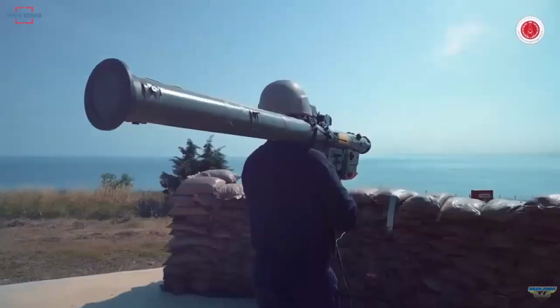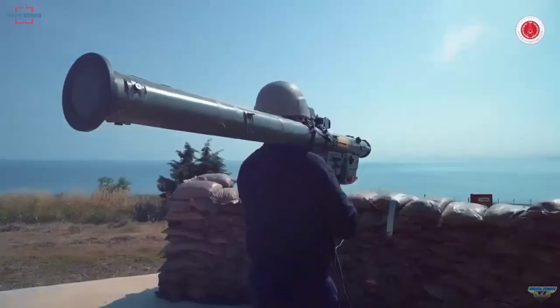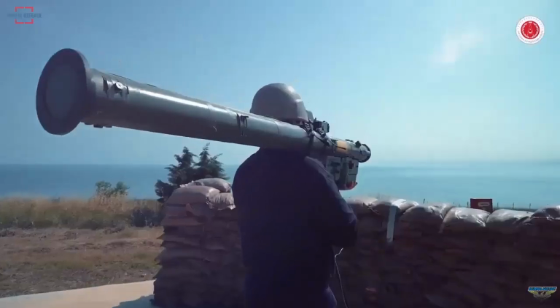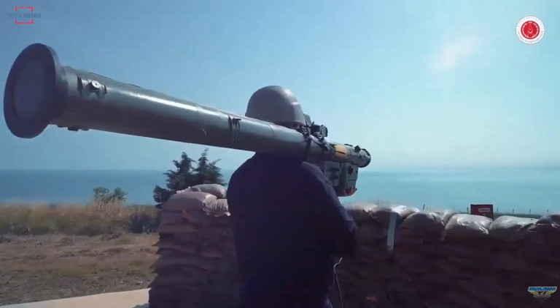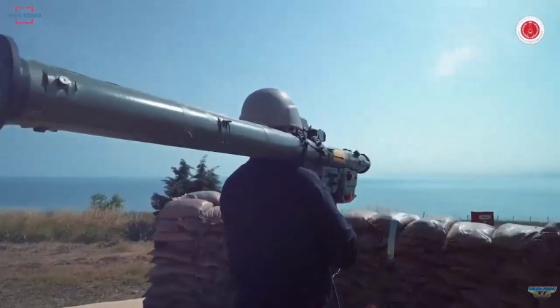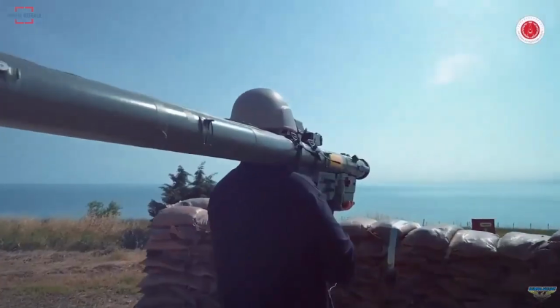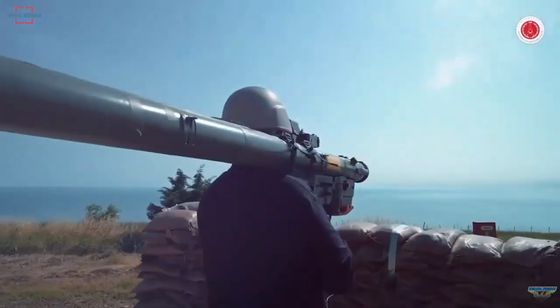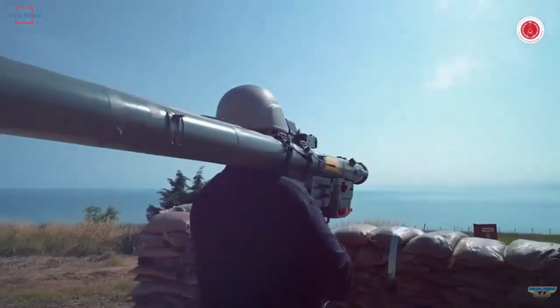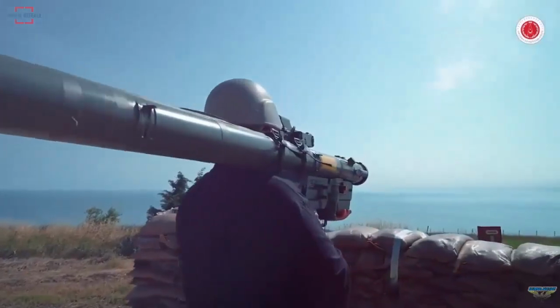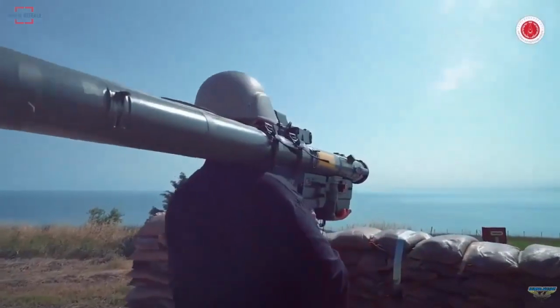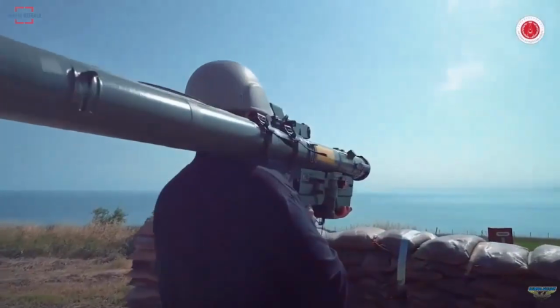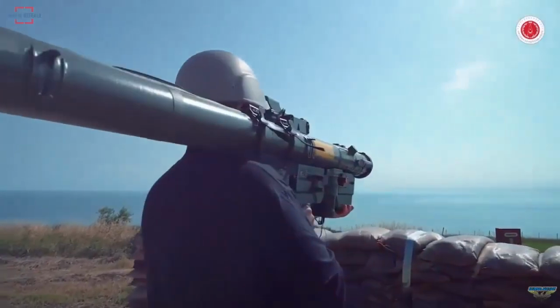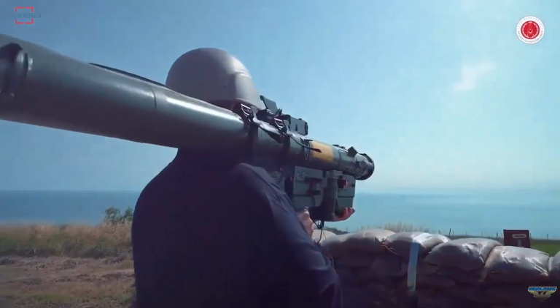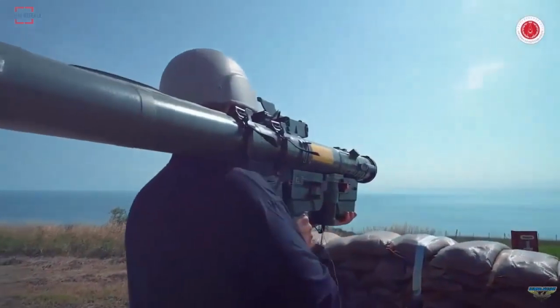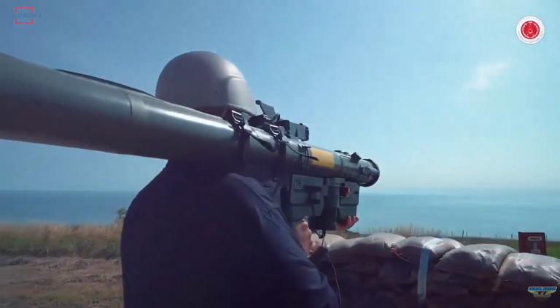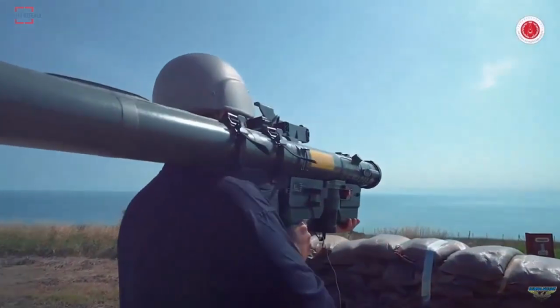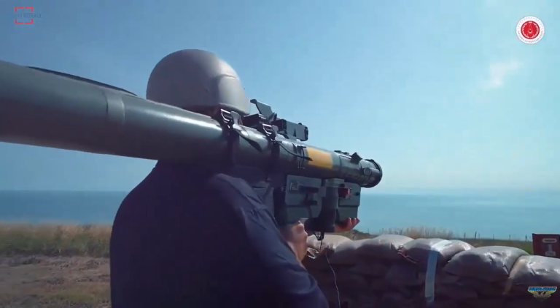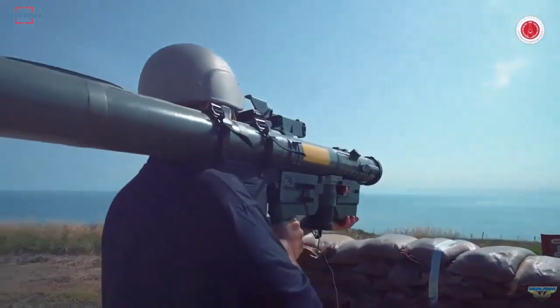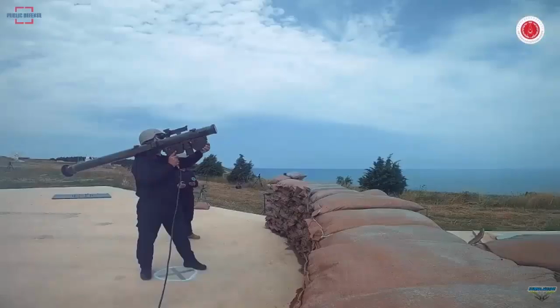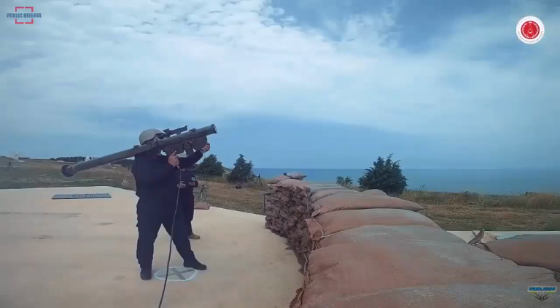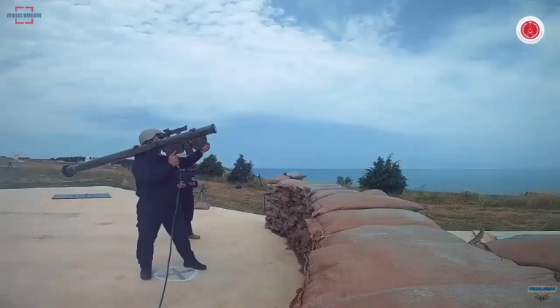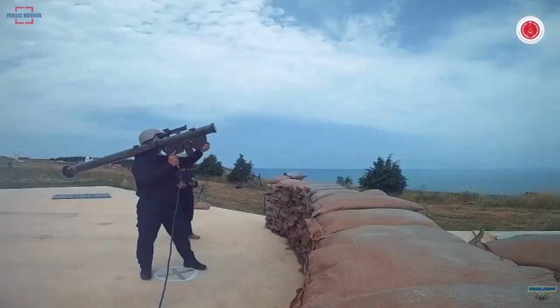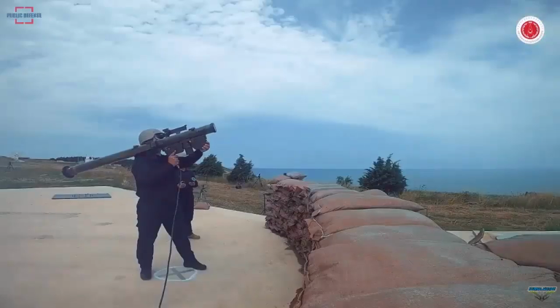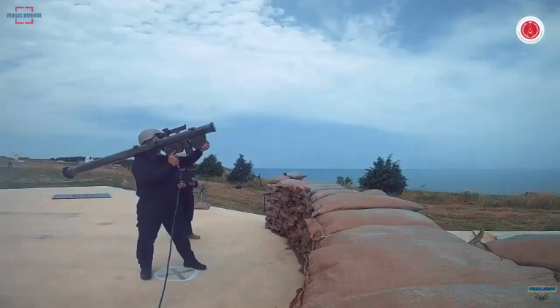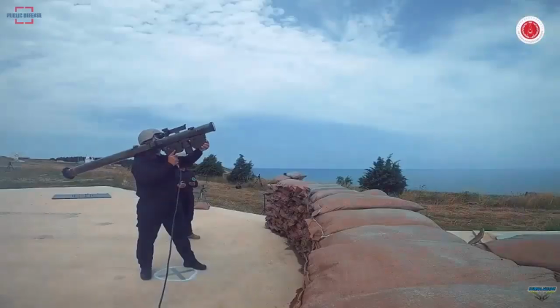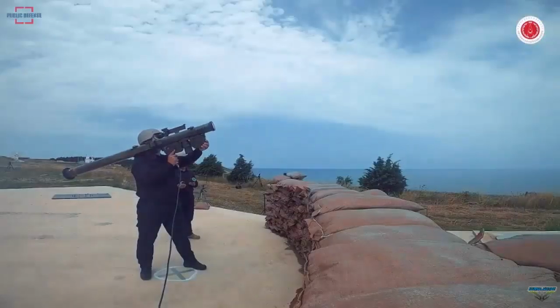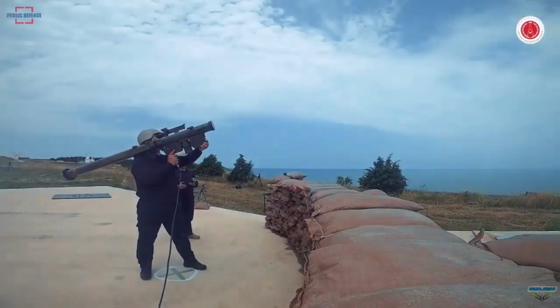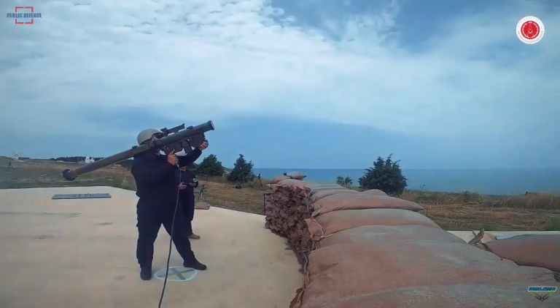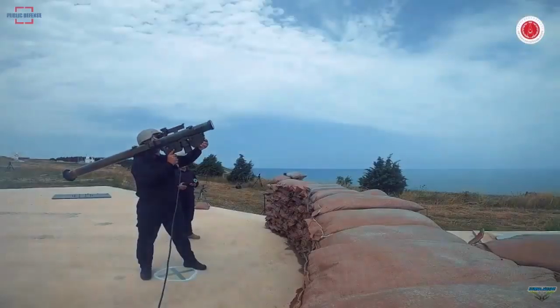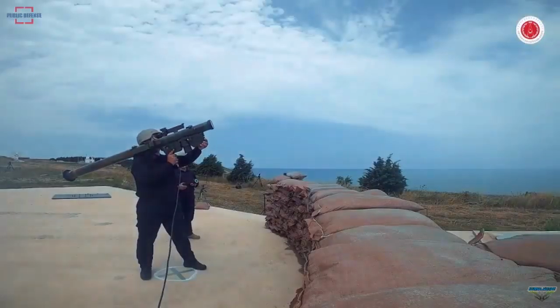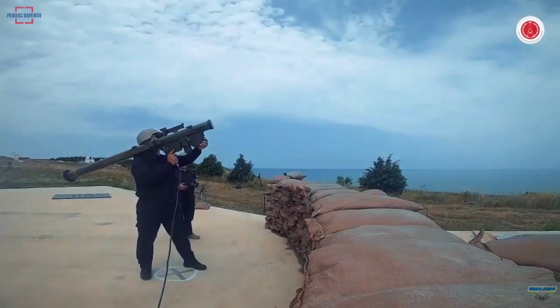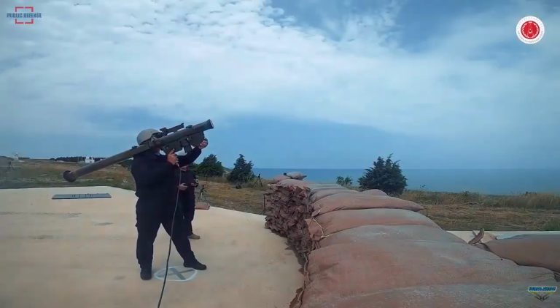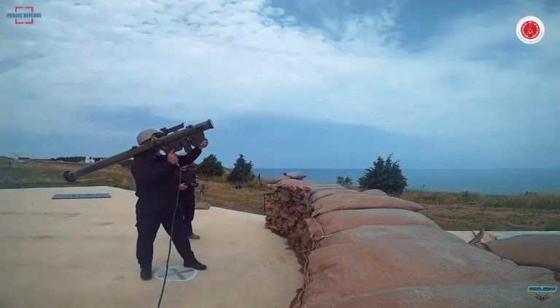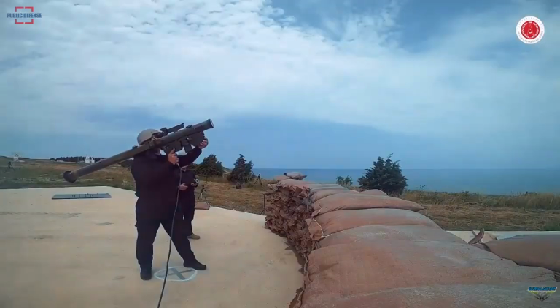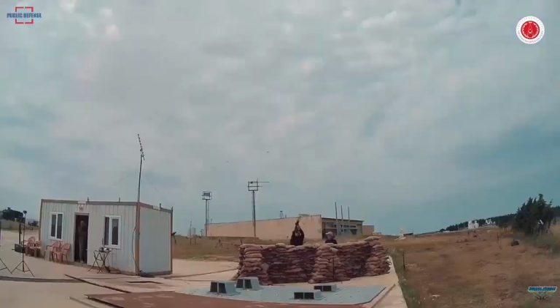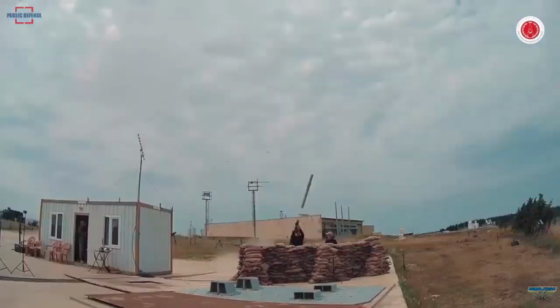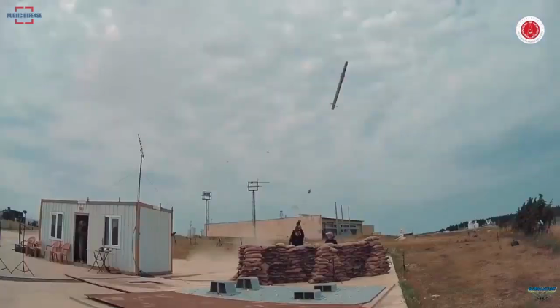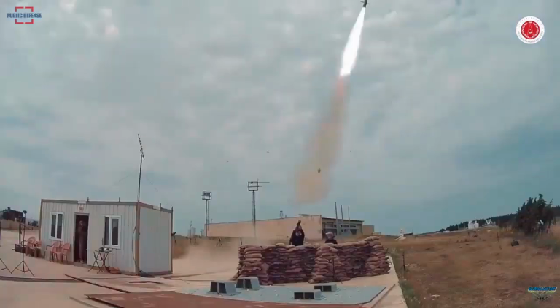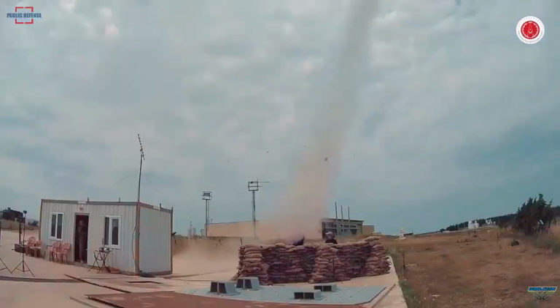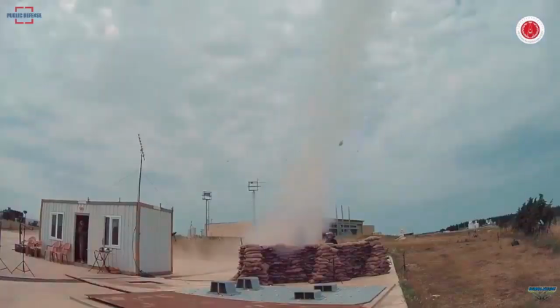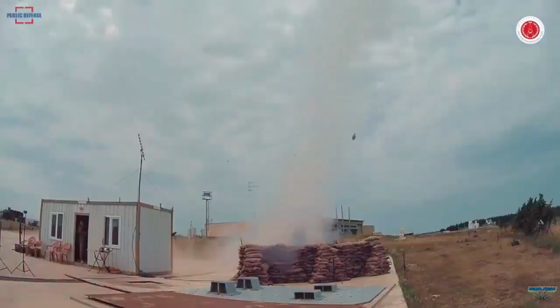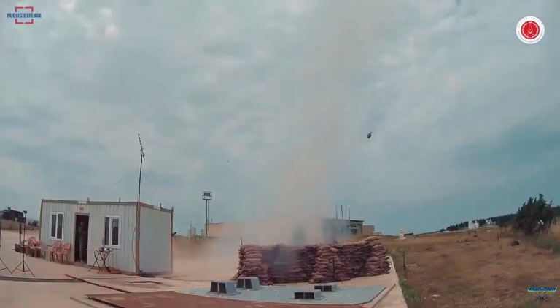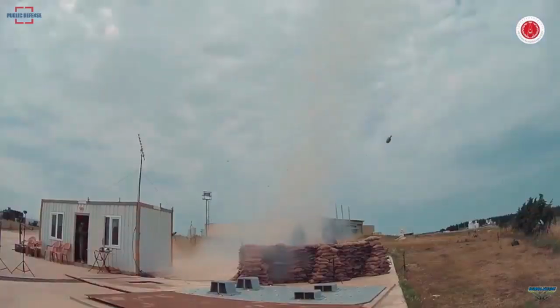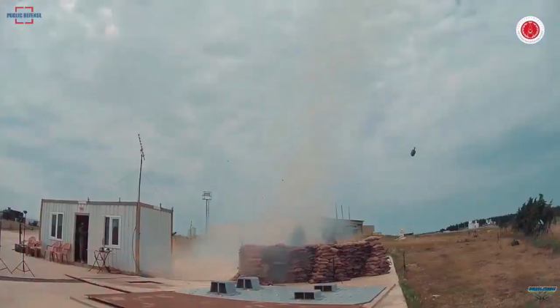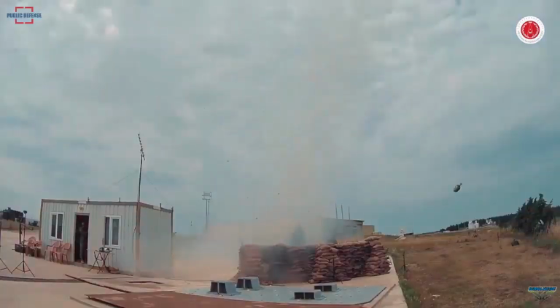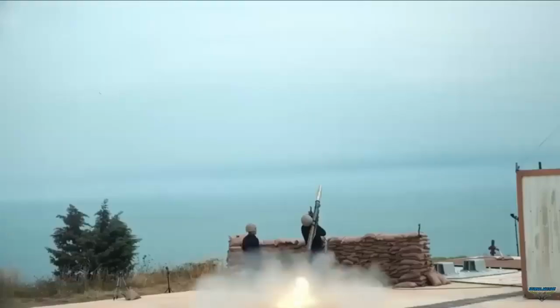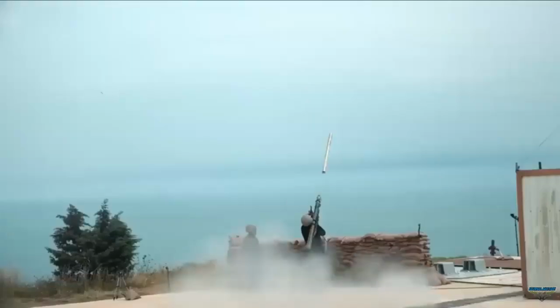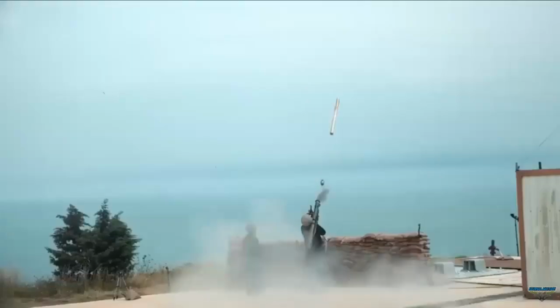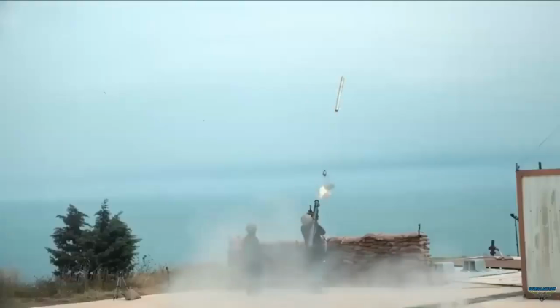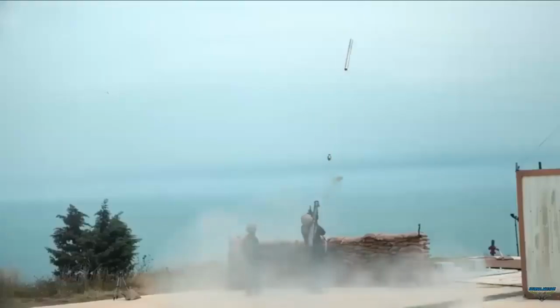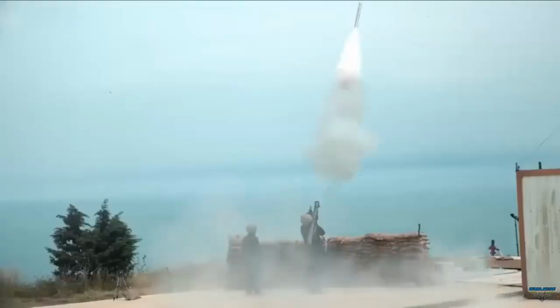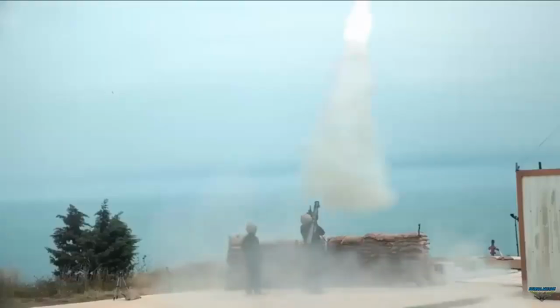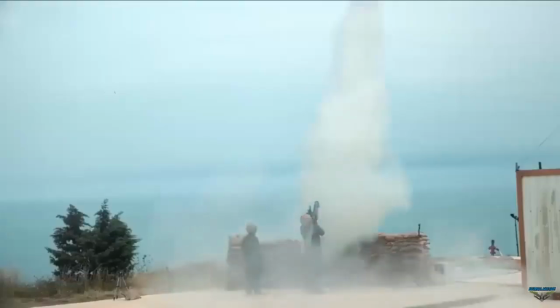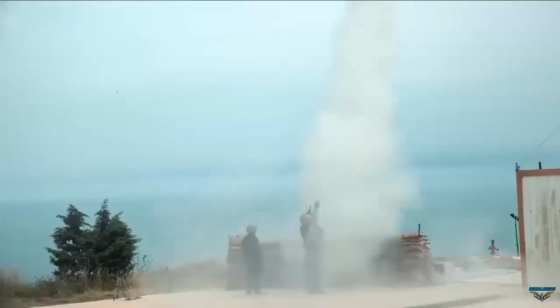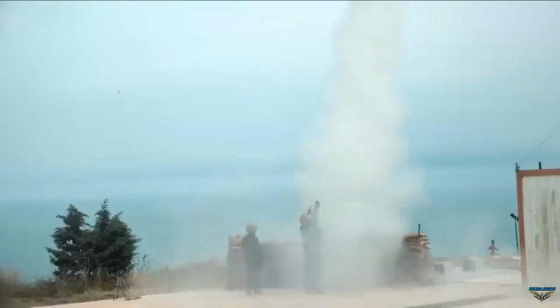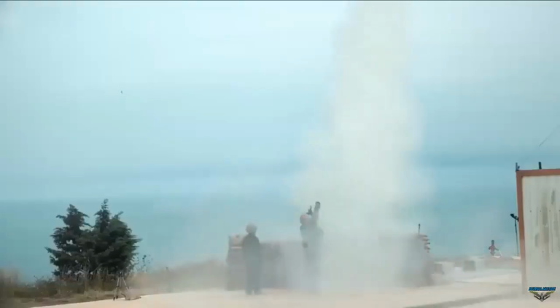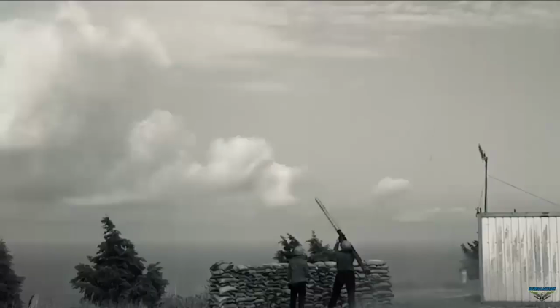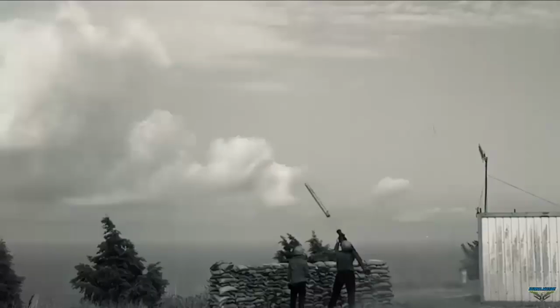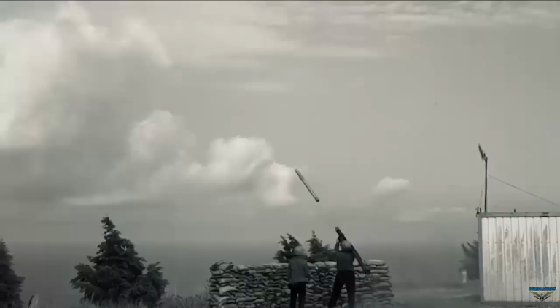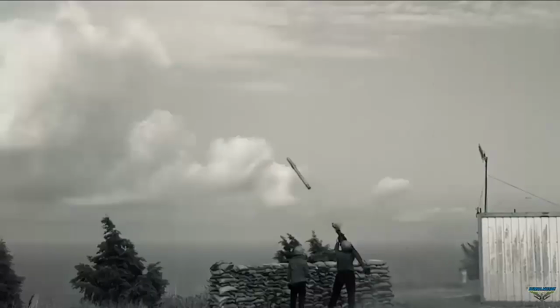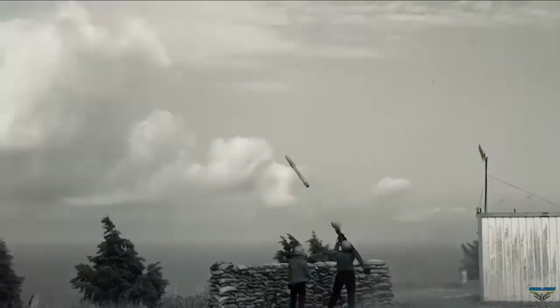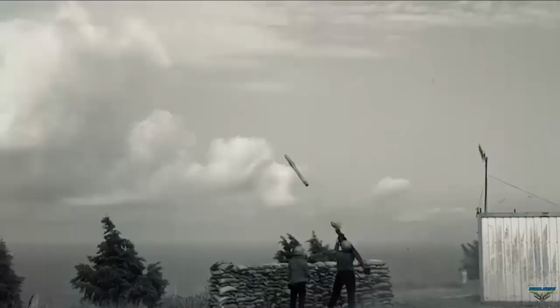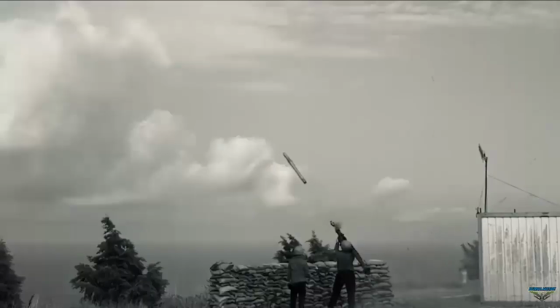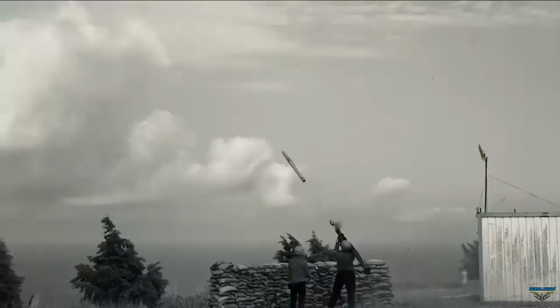The 8 kilometer range air defense missile used in the system stands out as the most important feature that distinguishes Sungur from its counterparts.